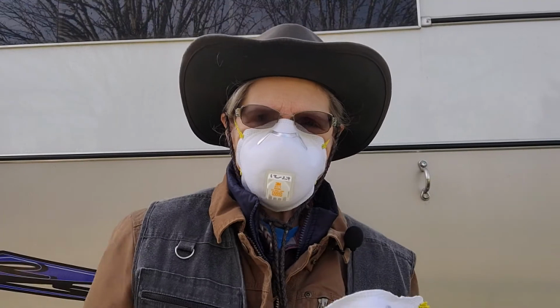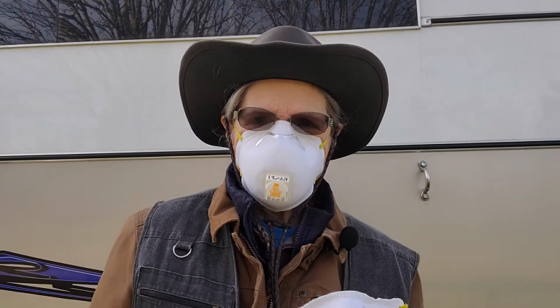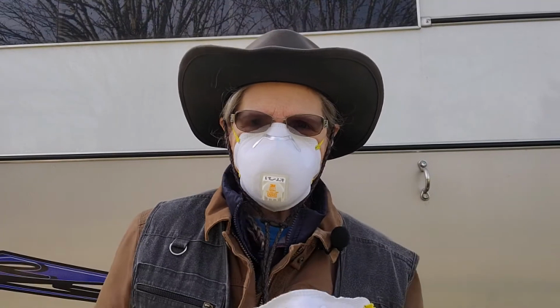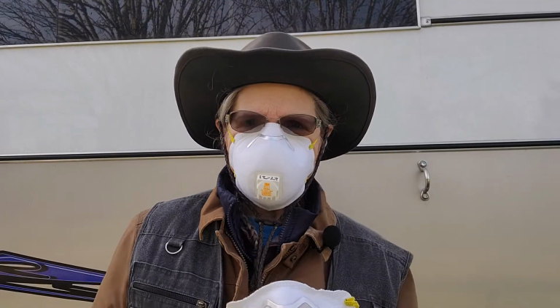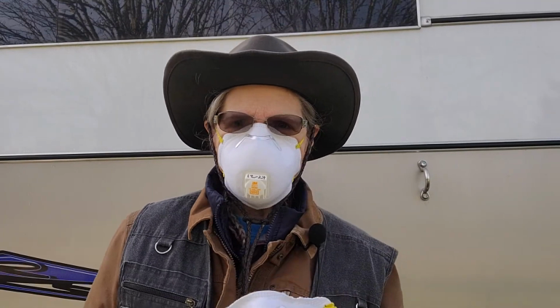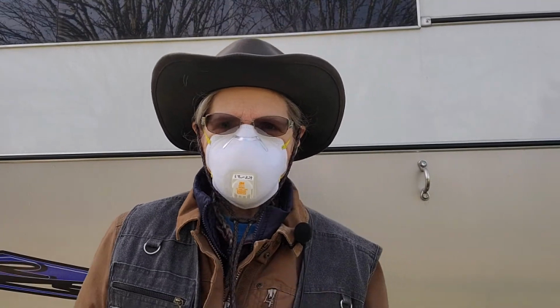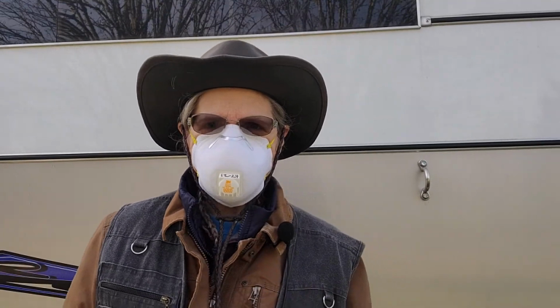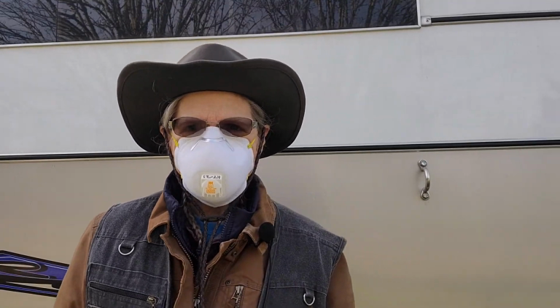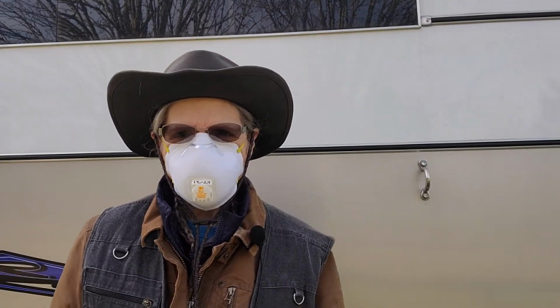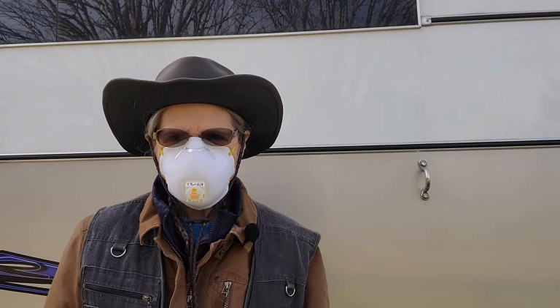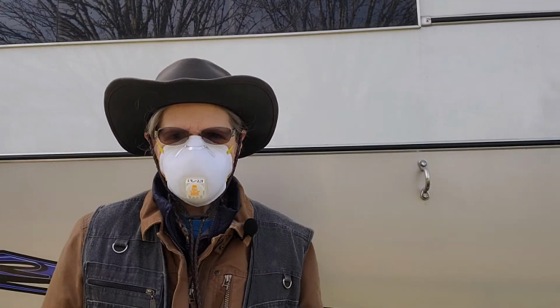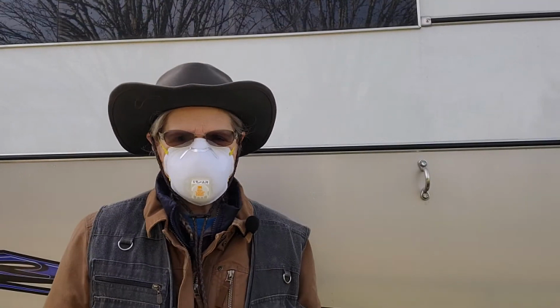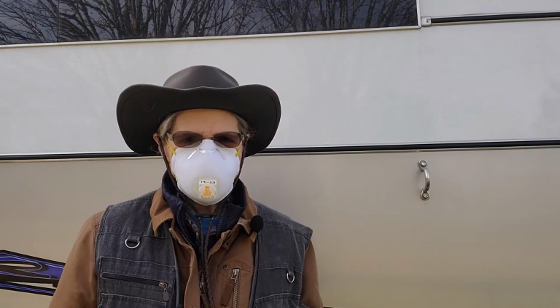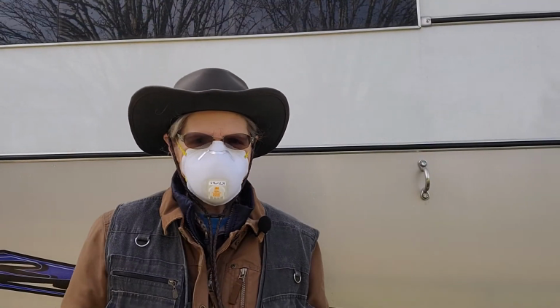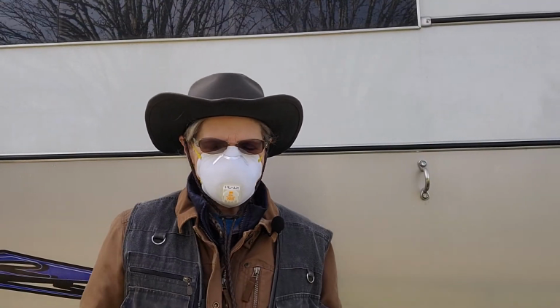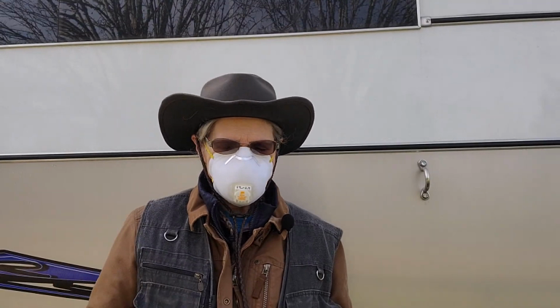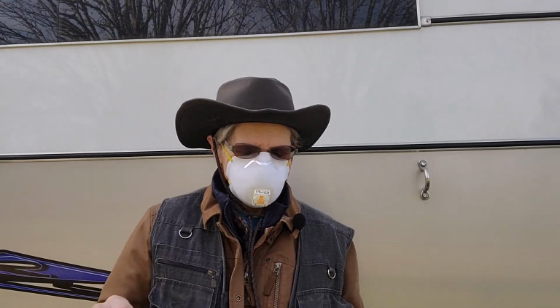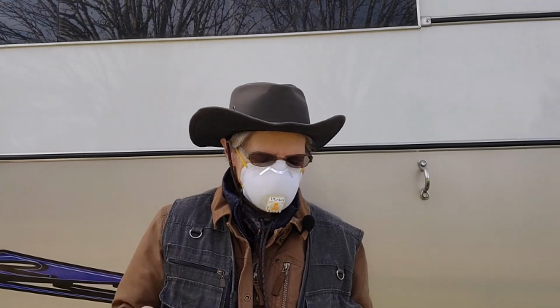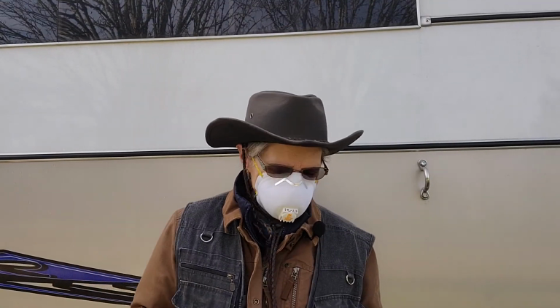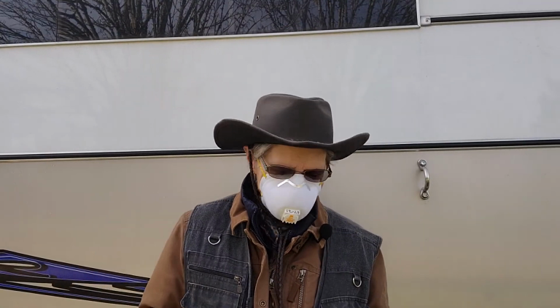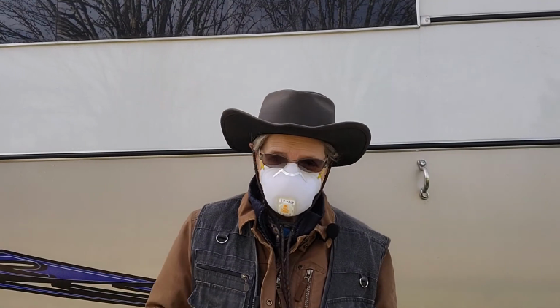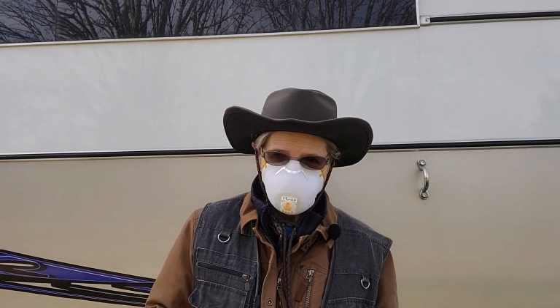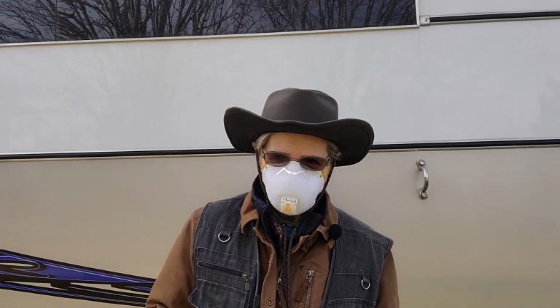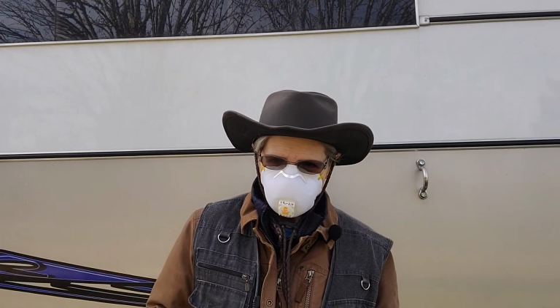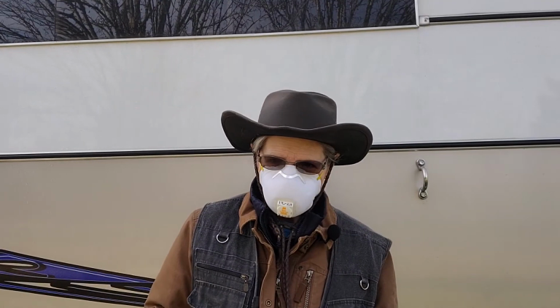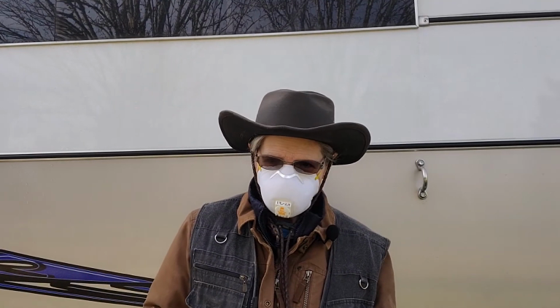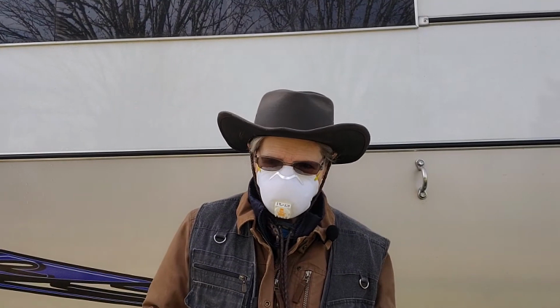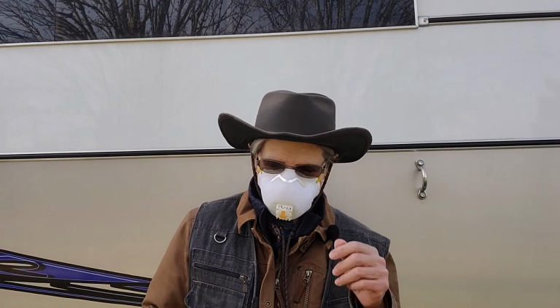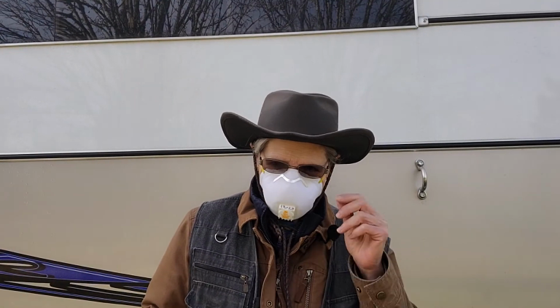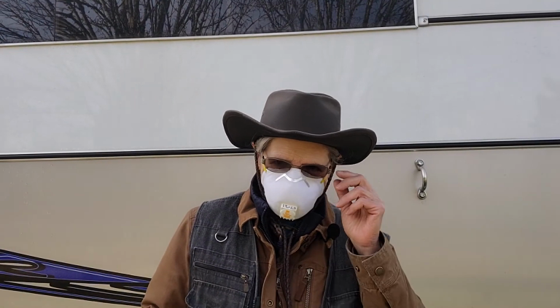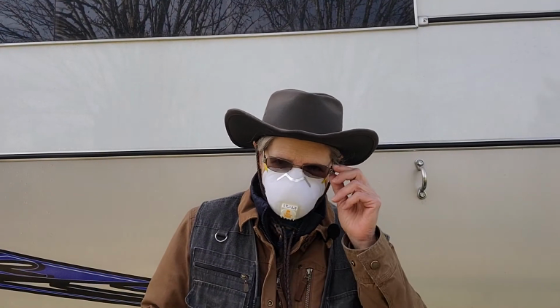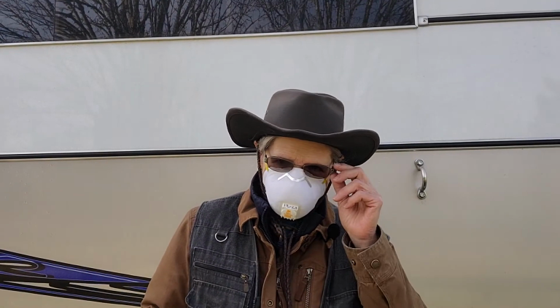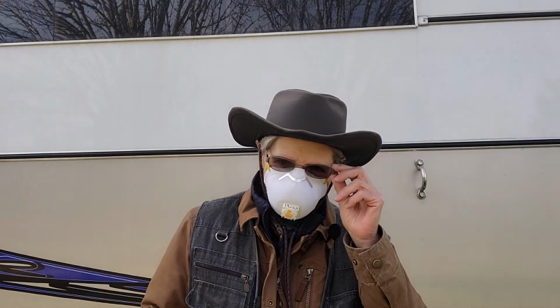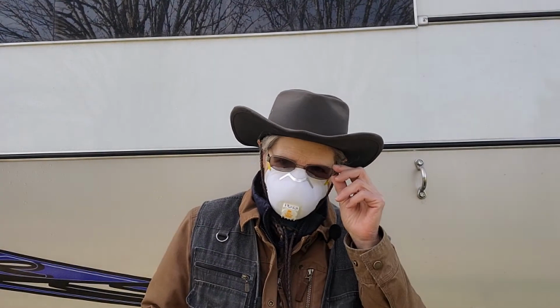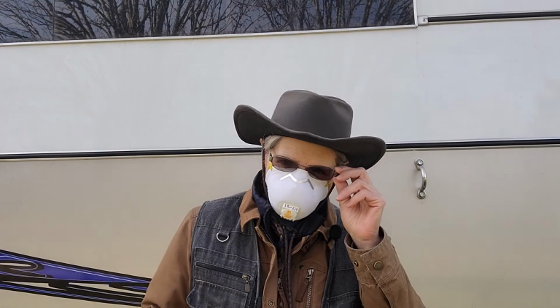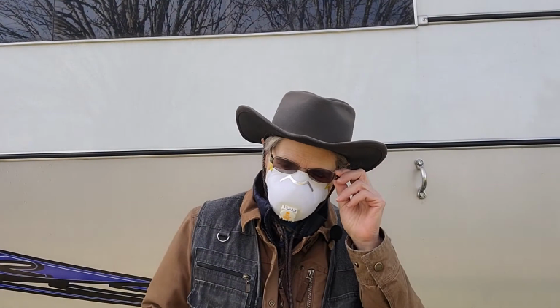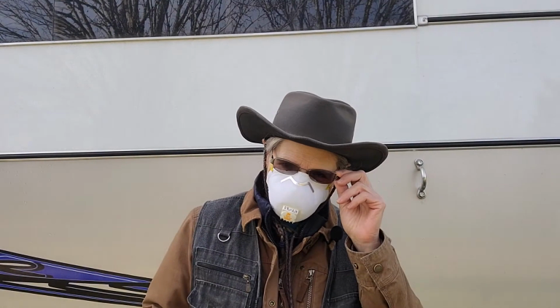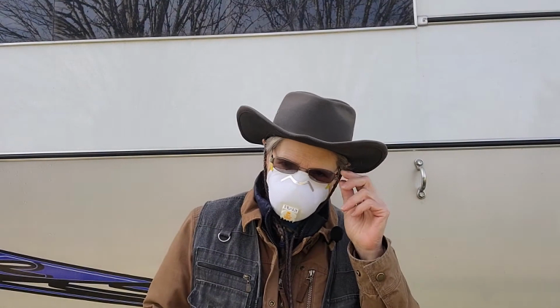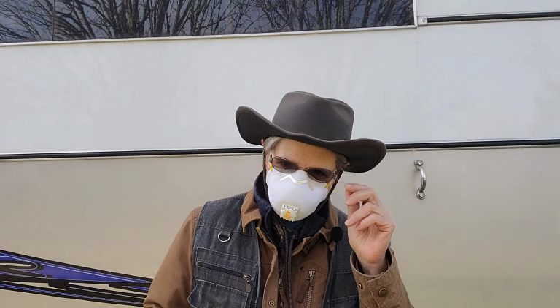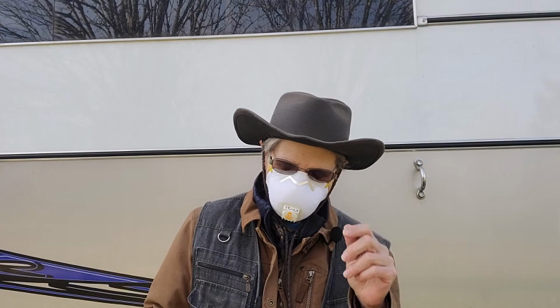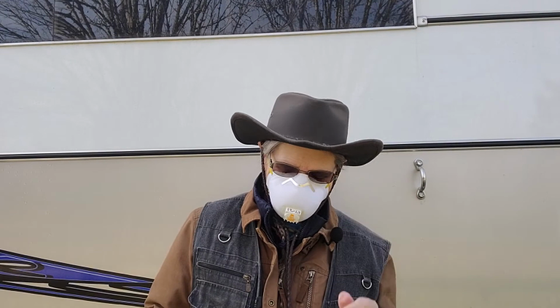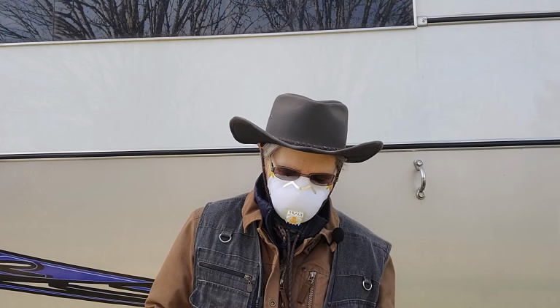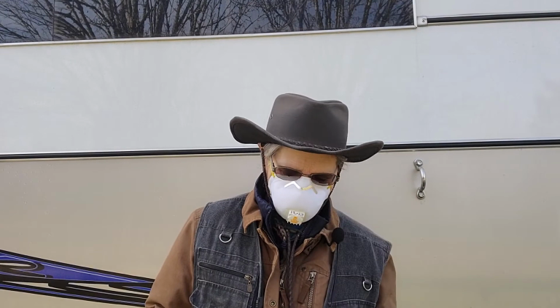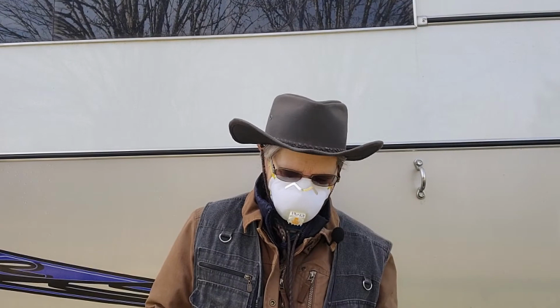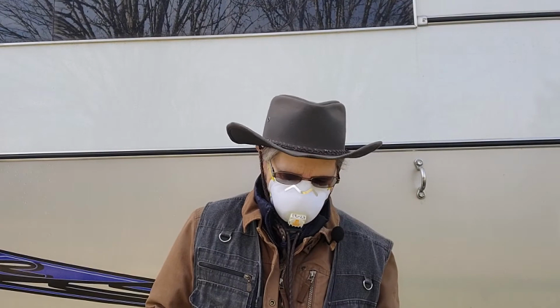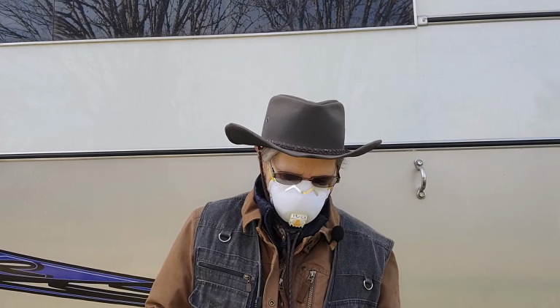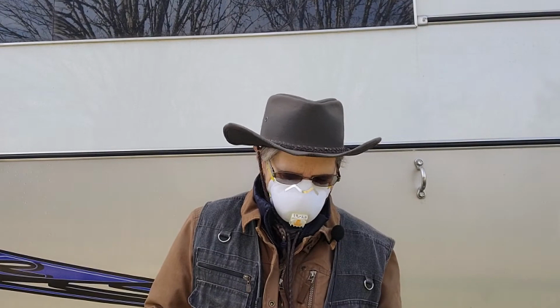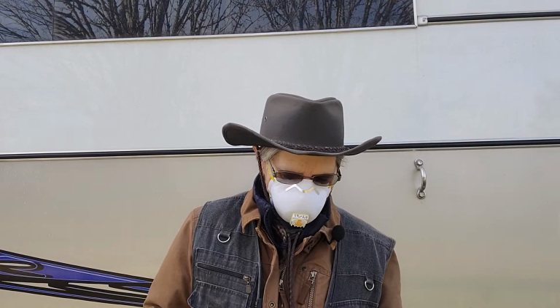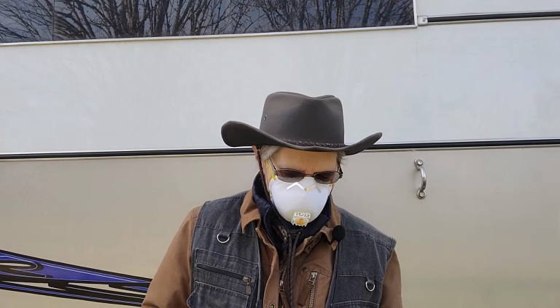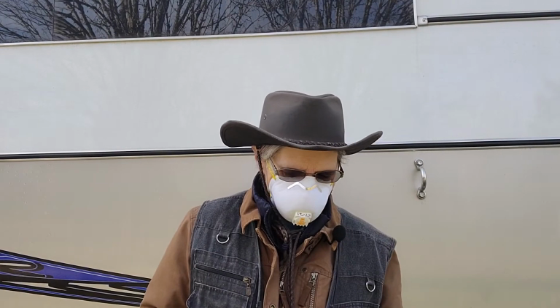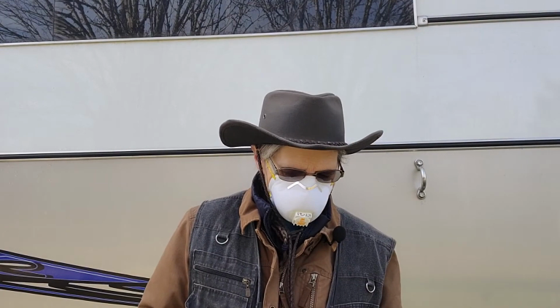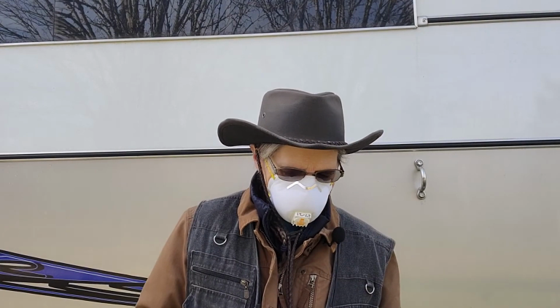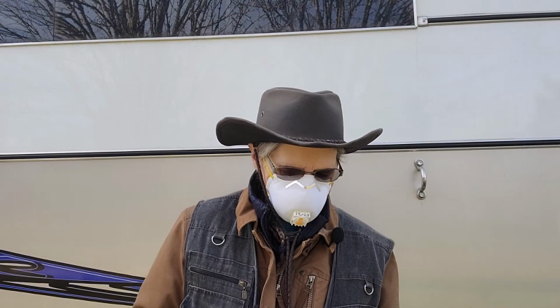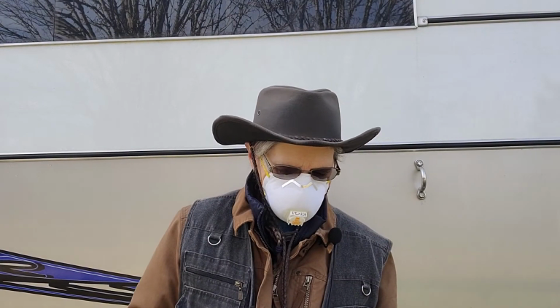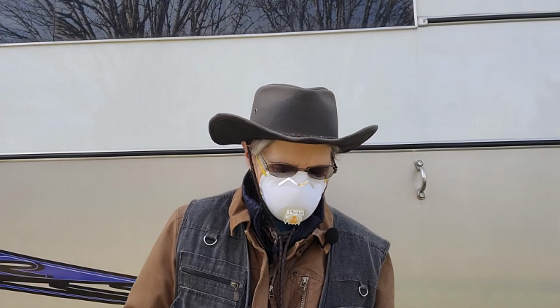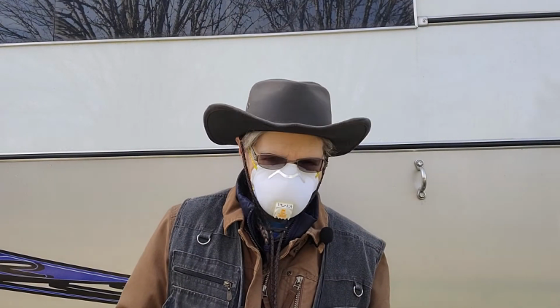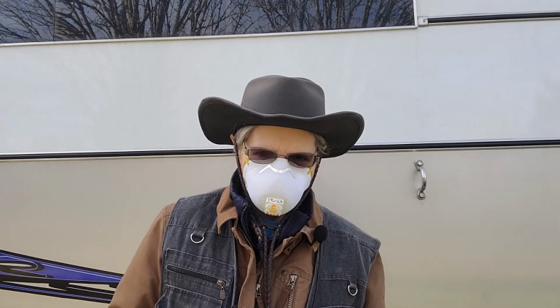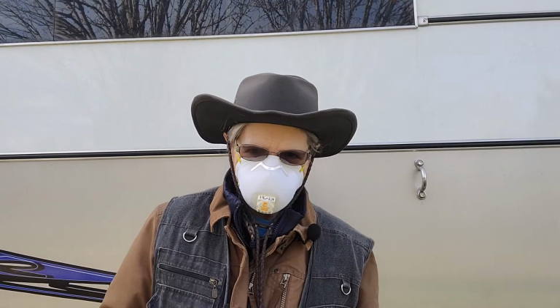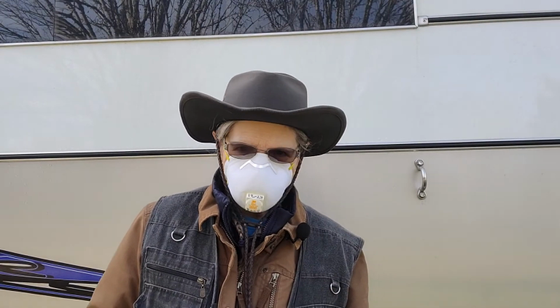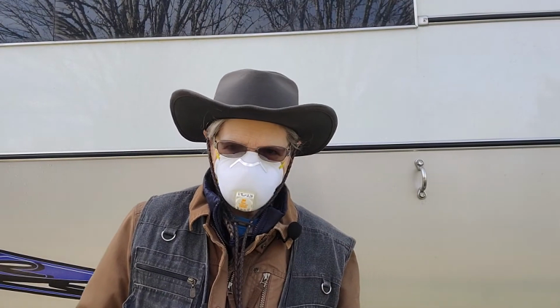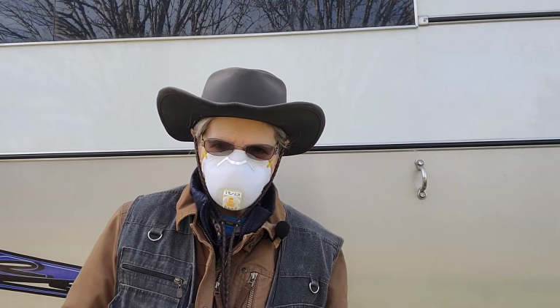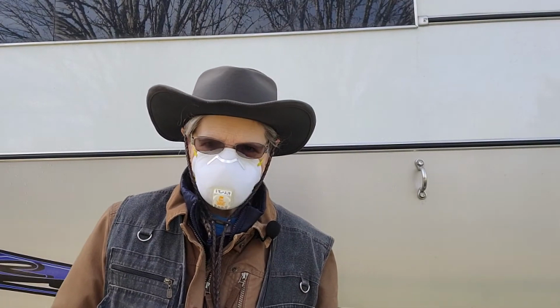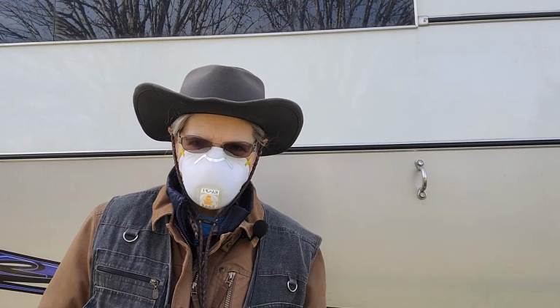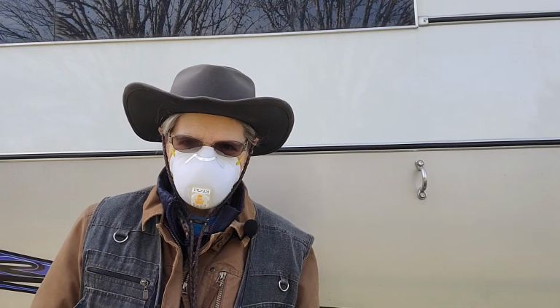Welcome to Granny Horse Training. My name is Ruth DeGennaro, and I'm wearing my mask that I use when I'm feeding.